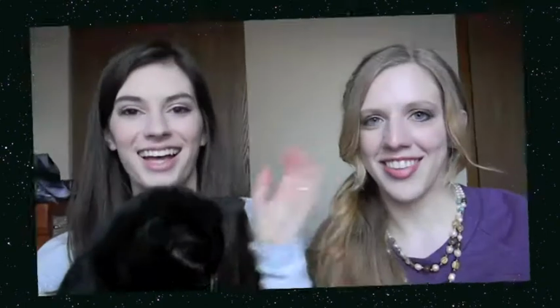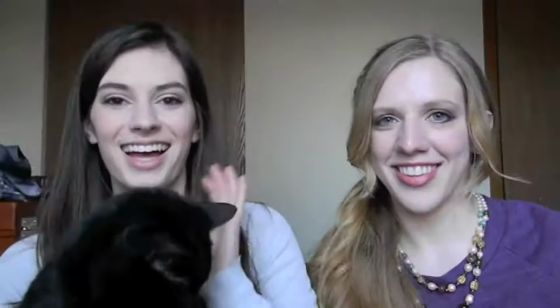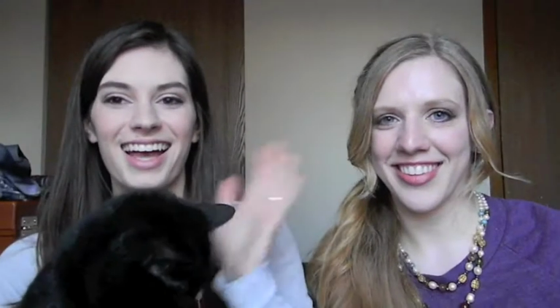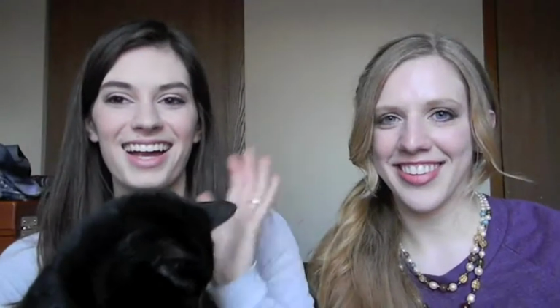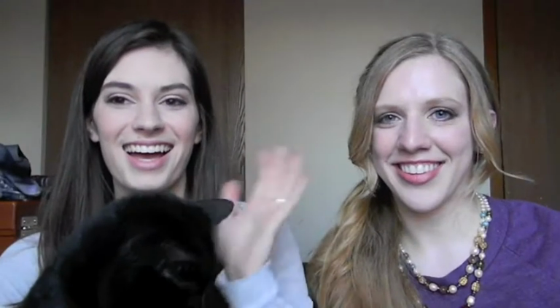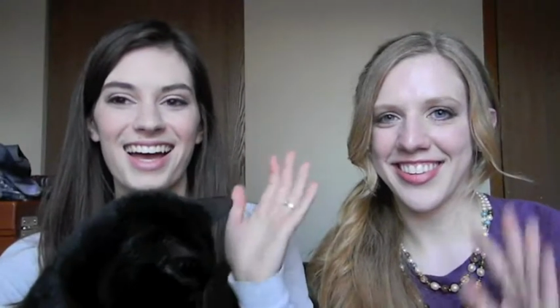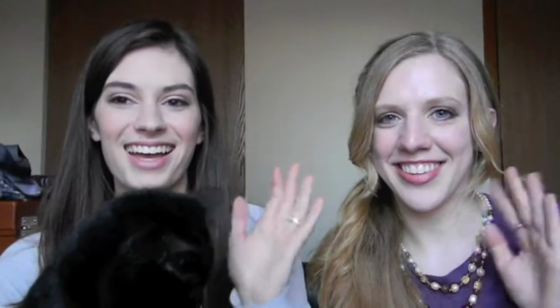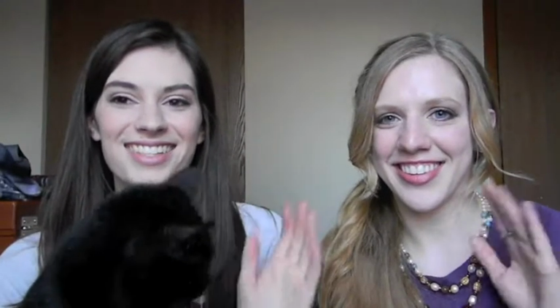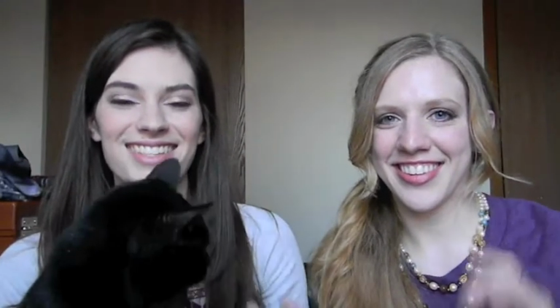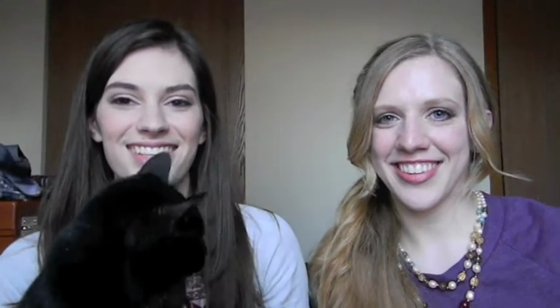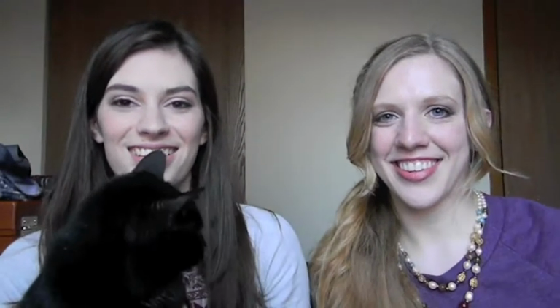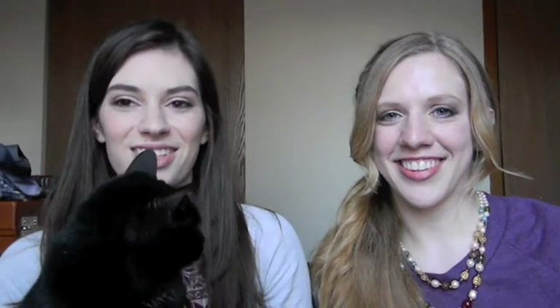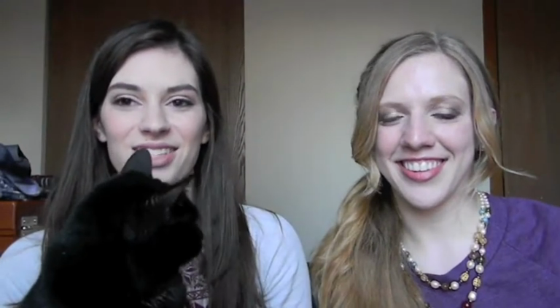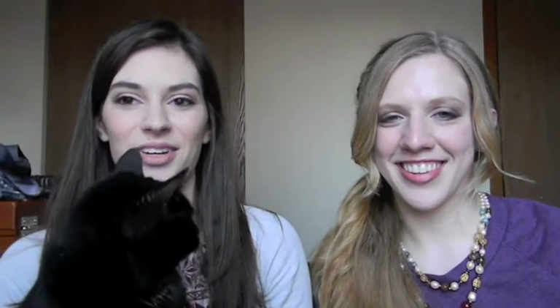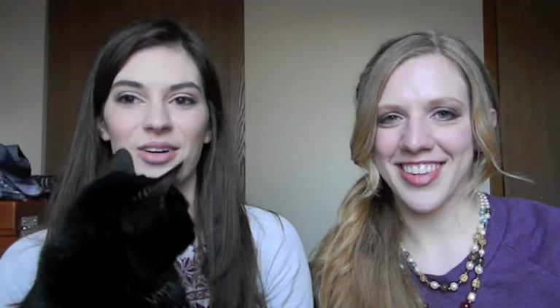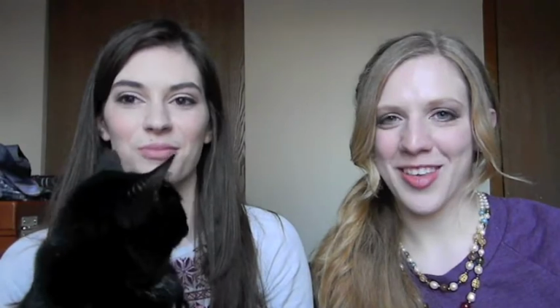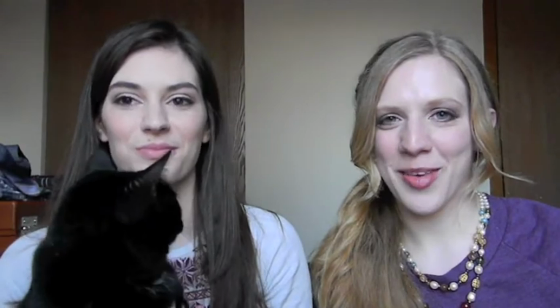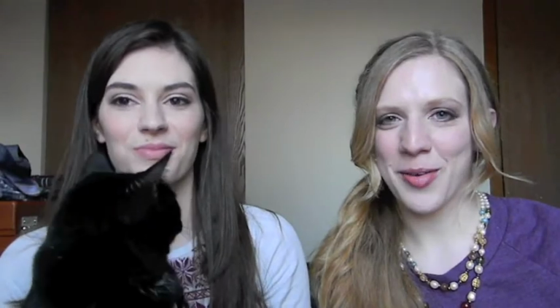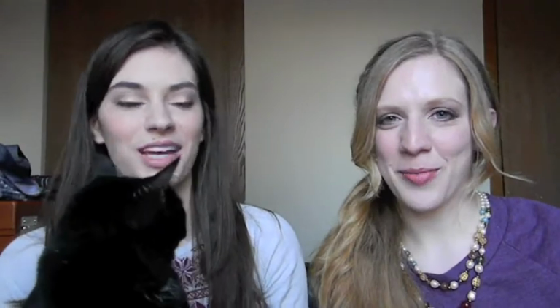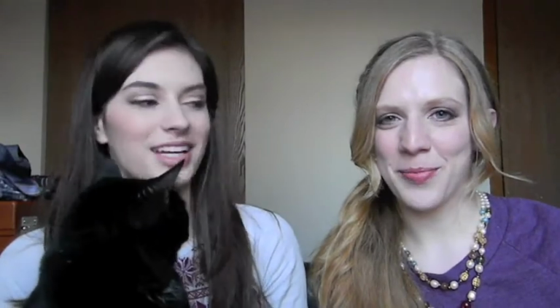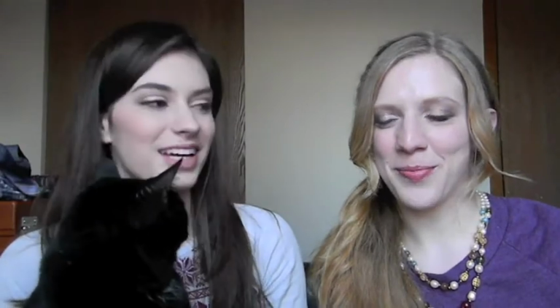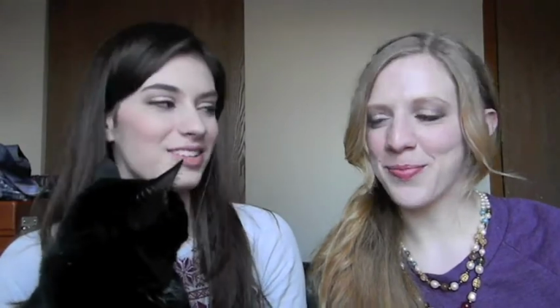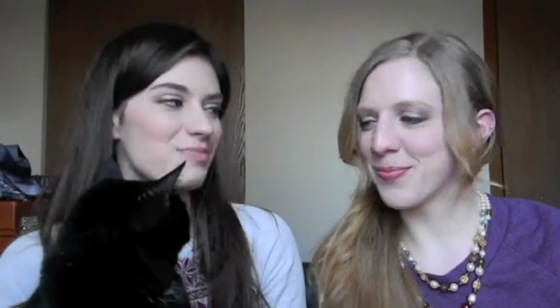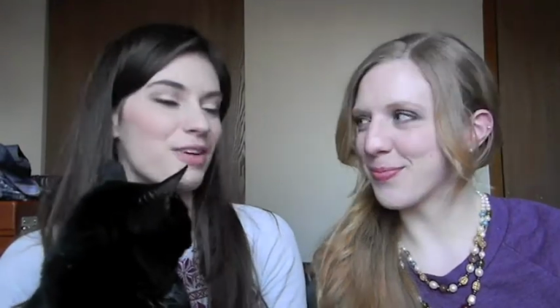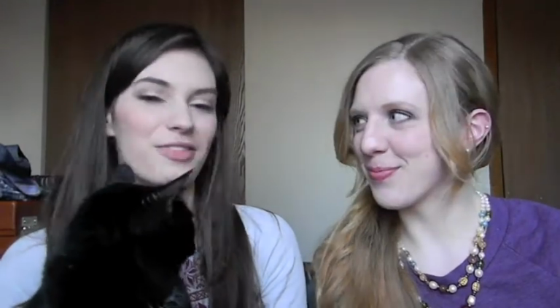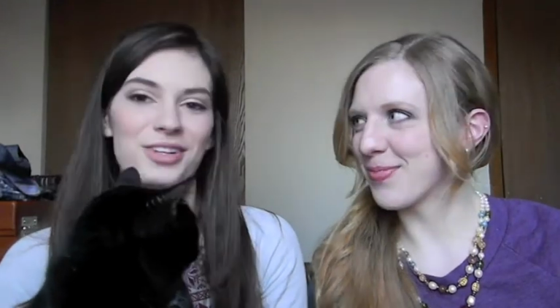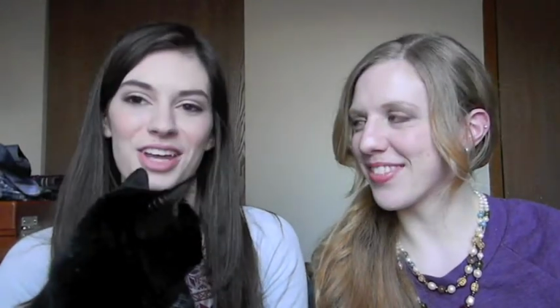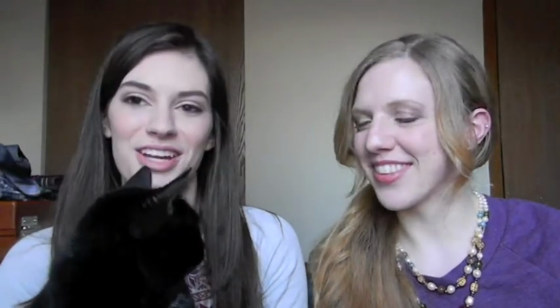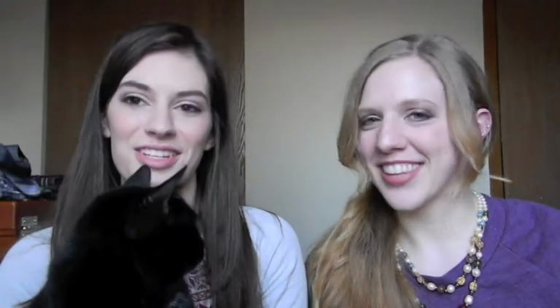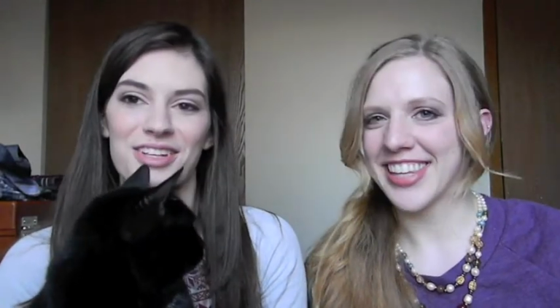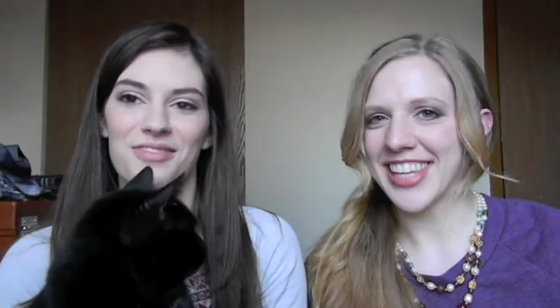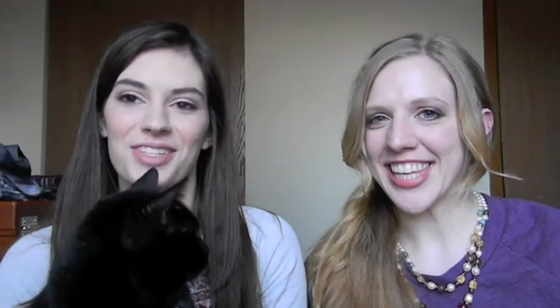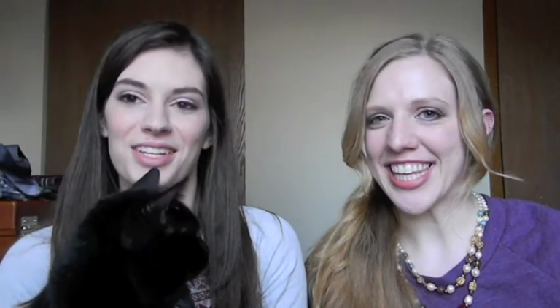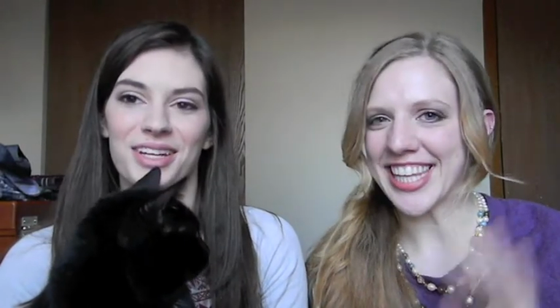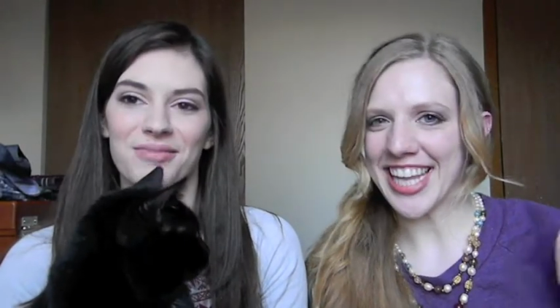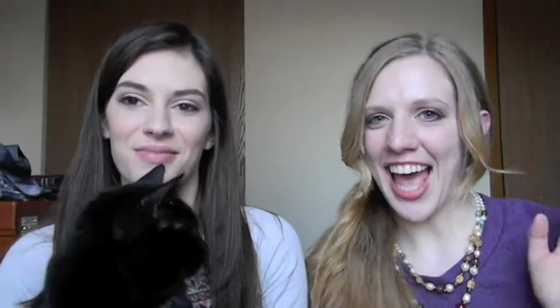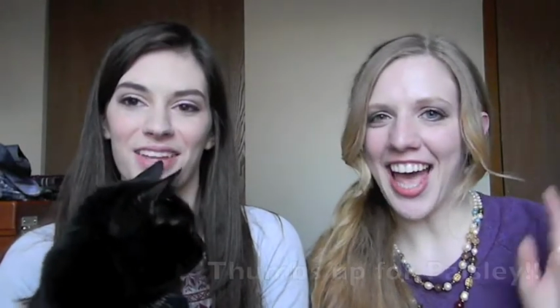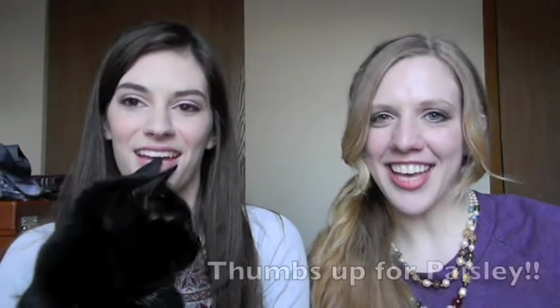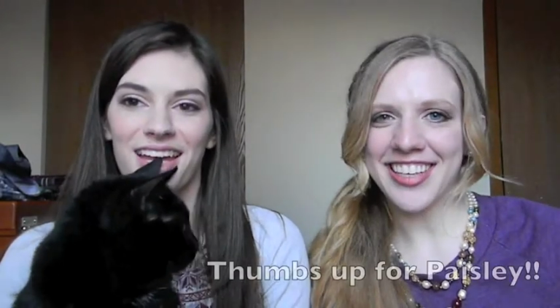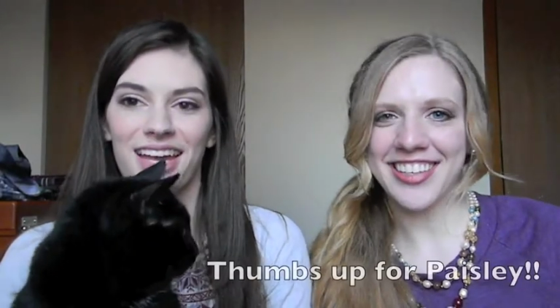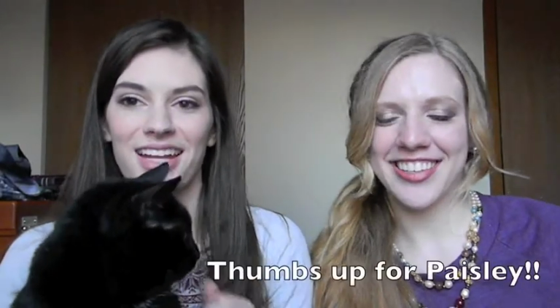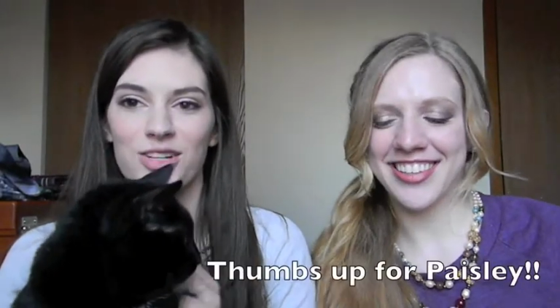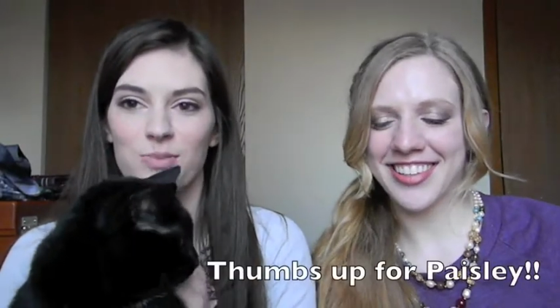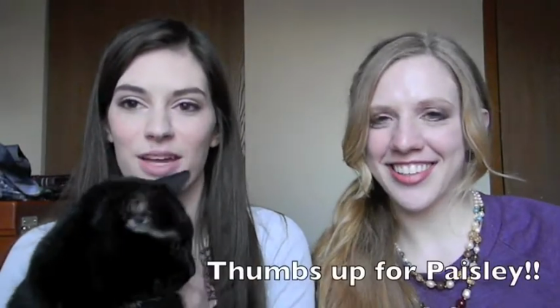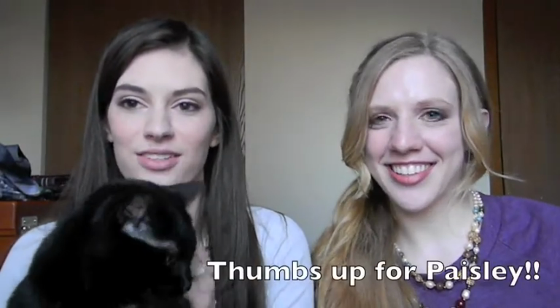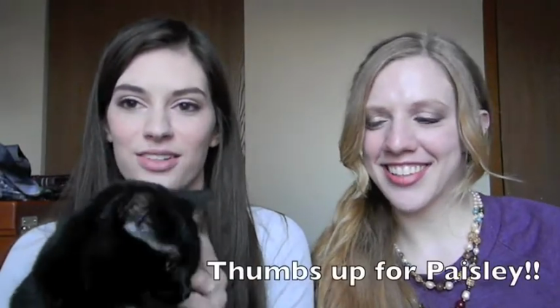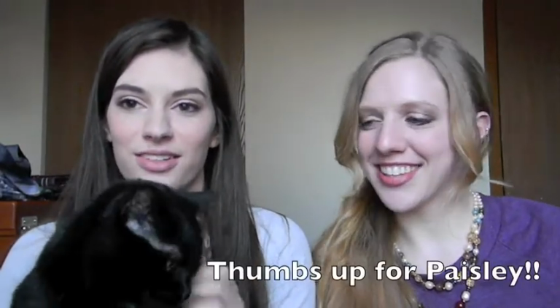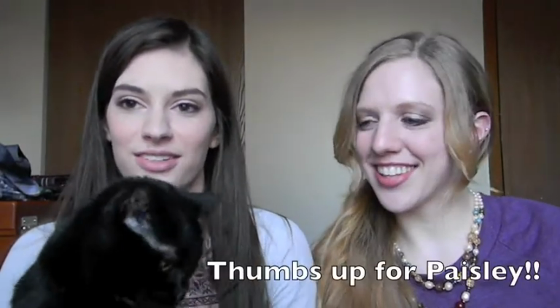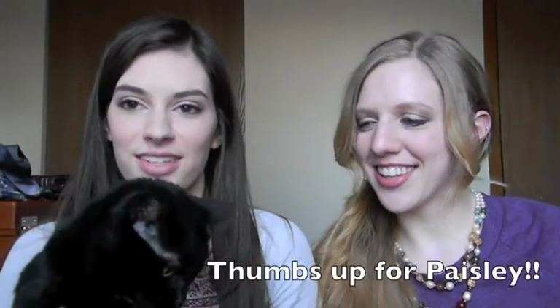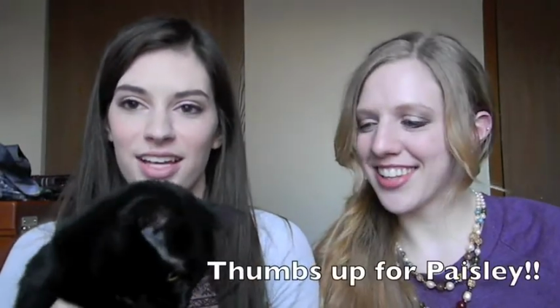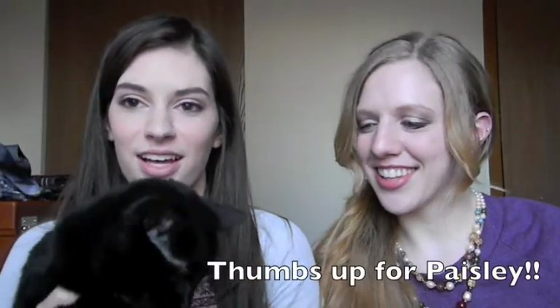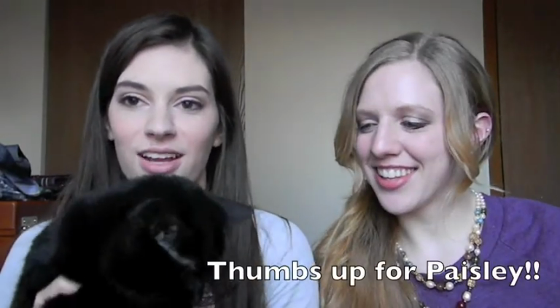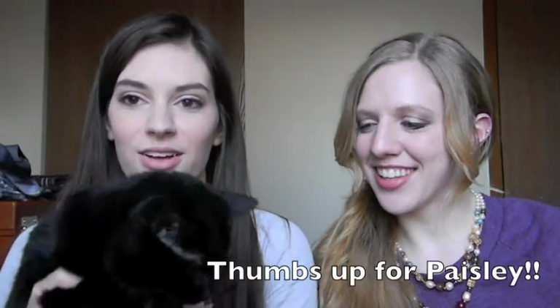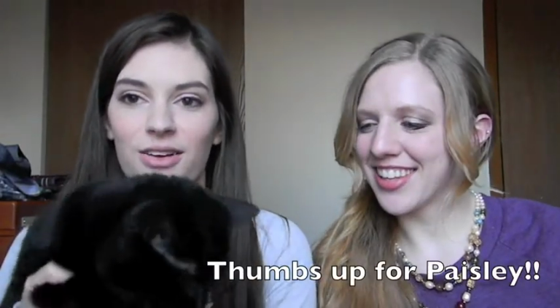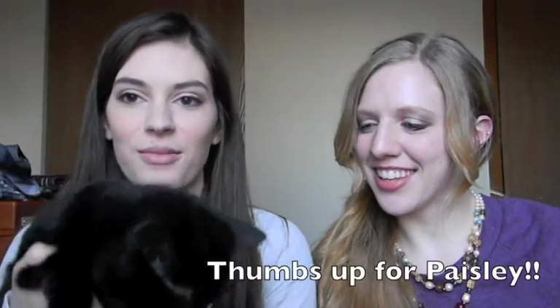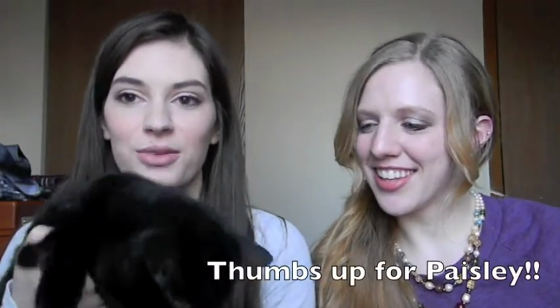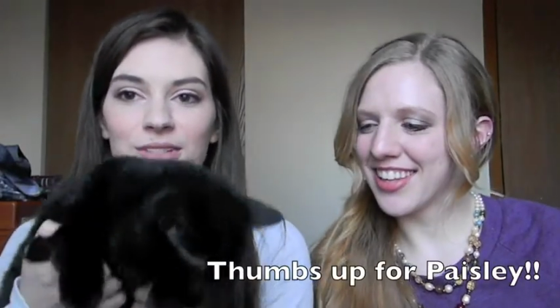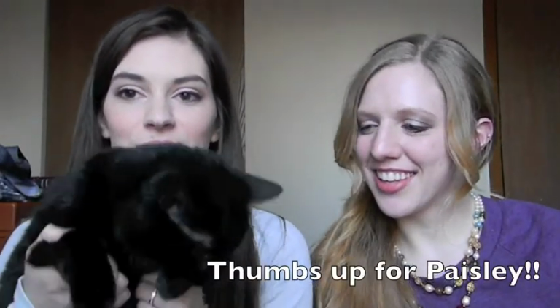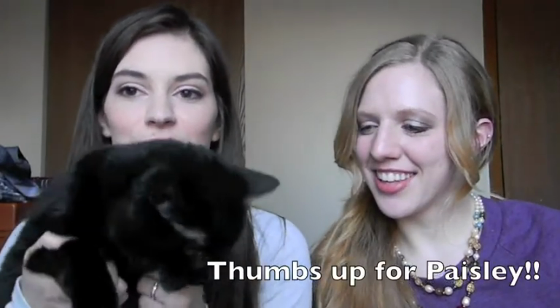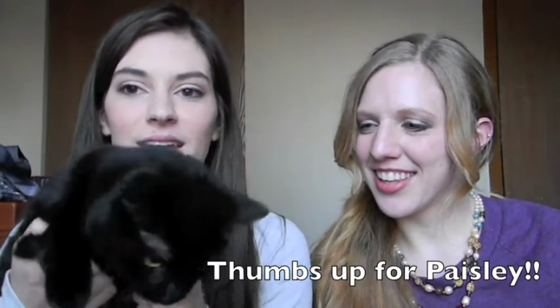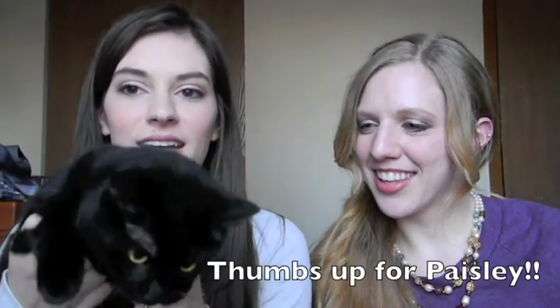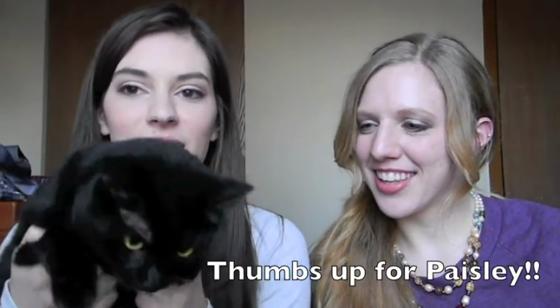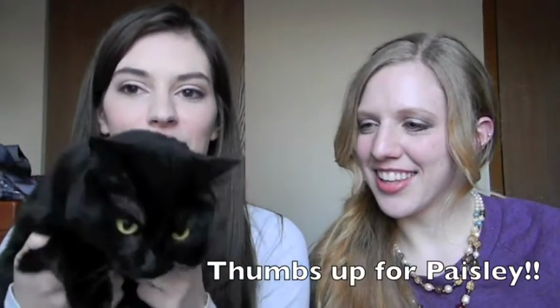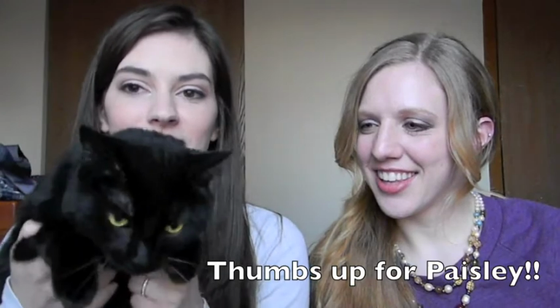Hi guys! My friend Jenny is here visiting, and here's Paisley saying hello. I'm going to do makeups!